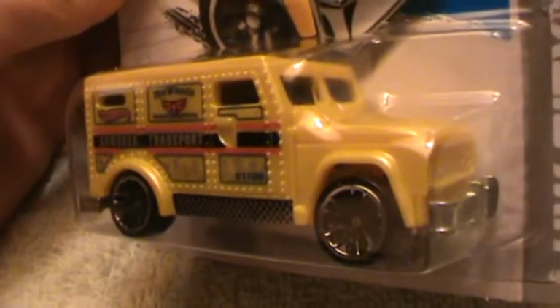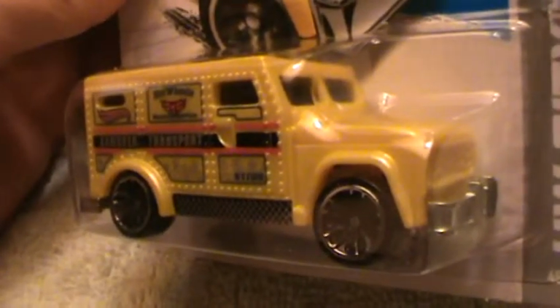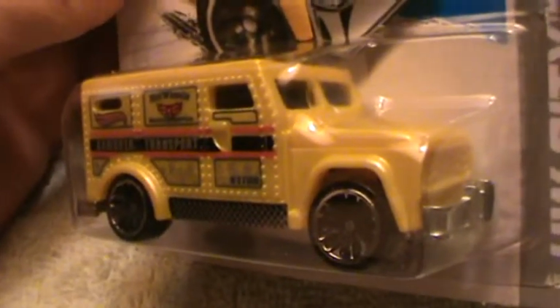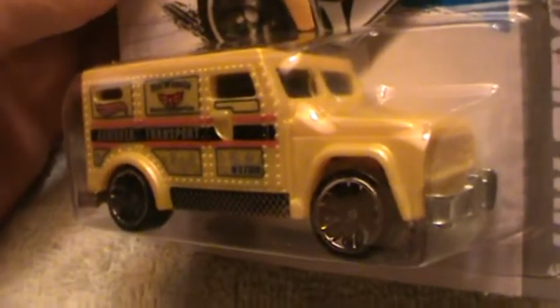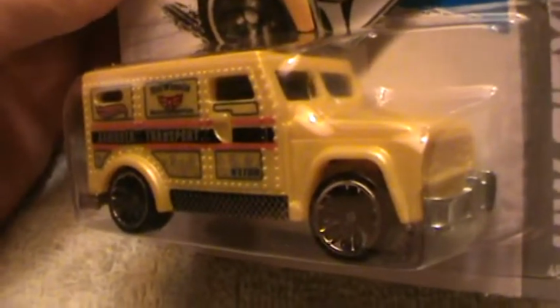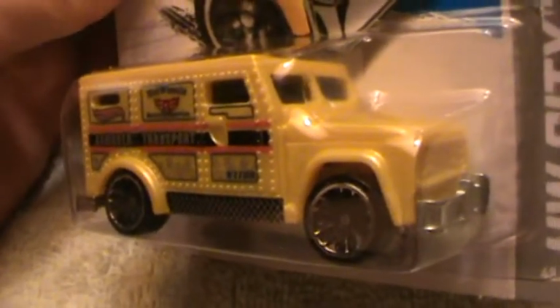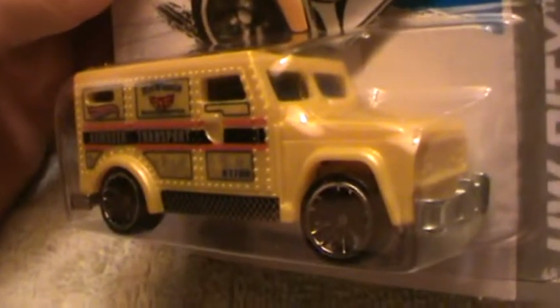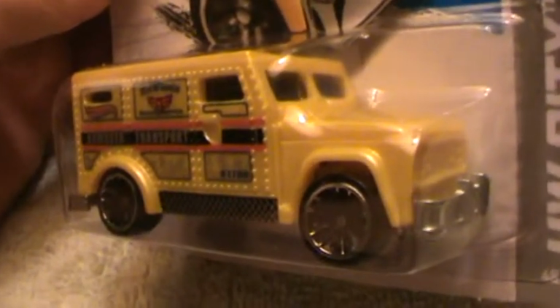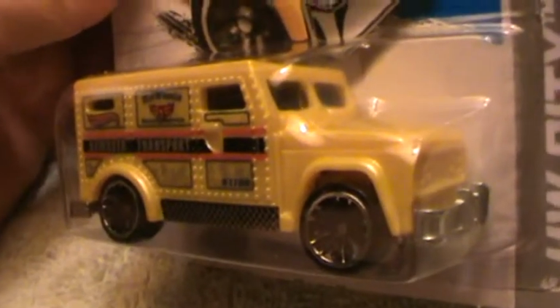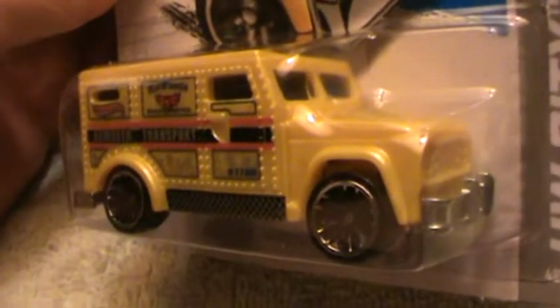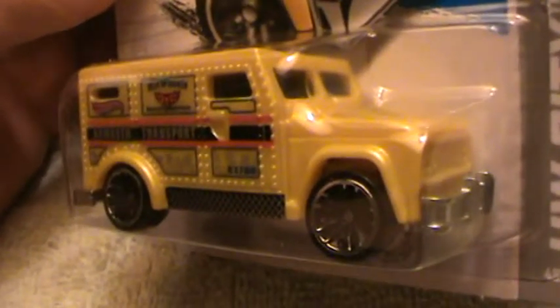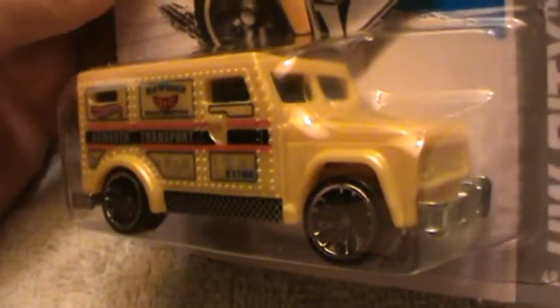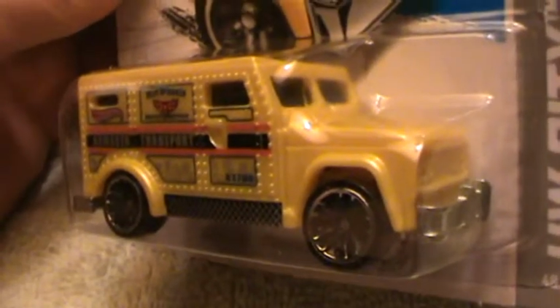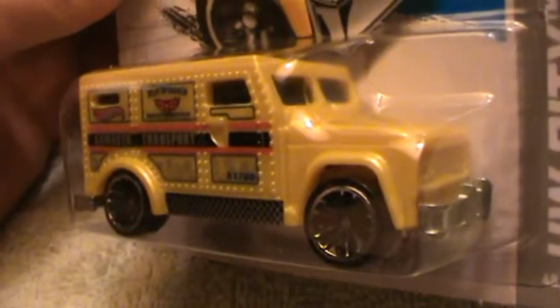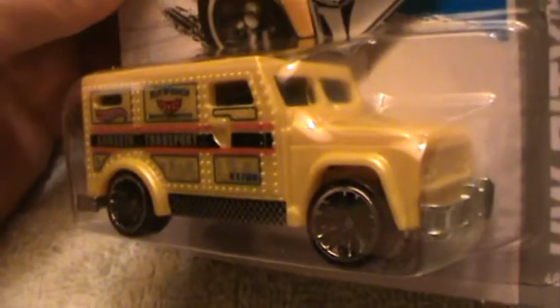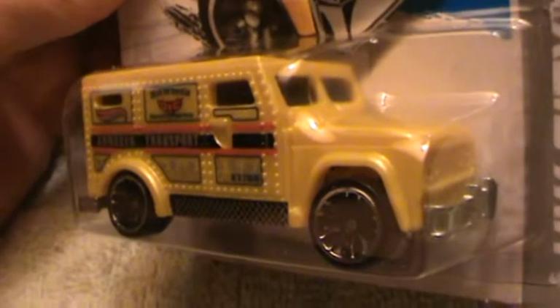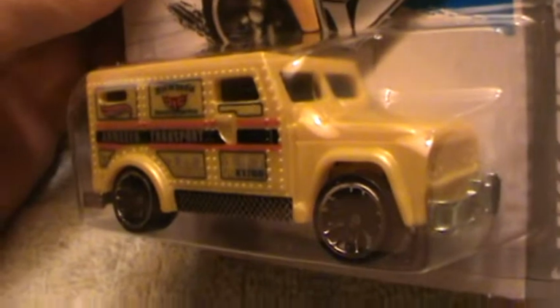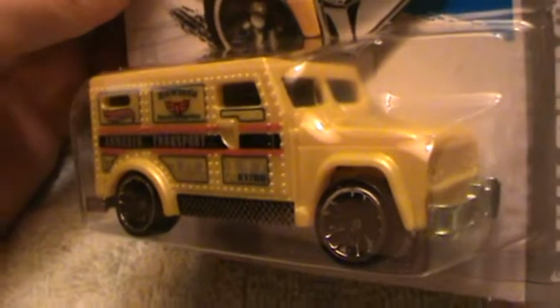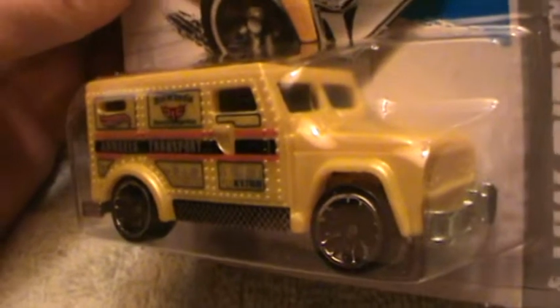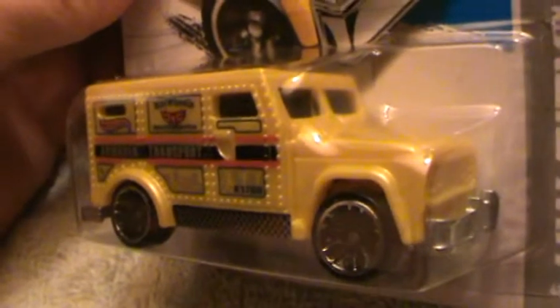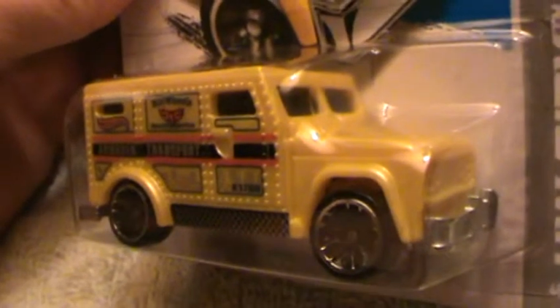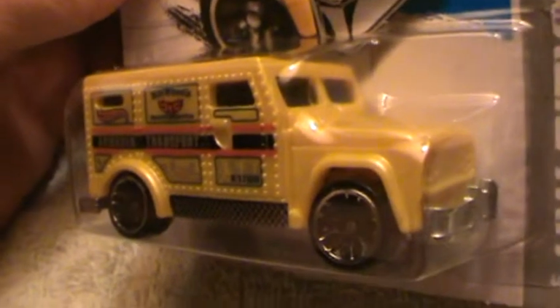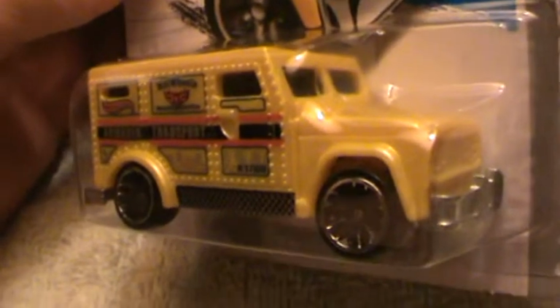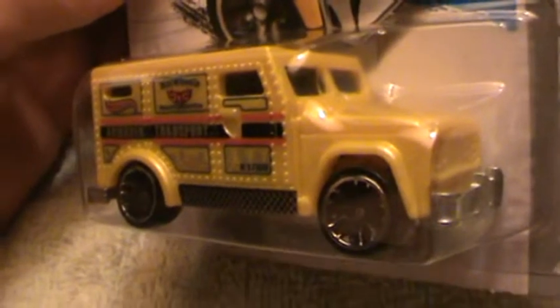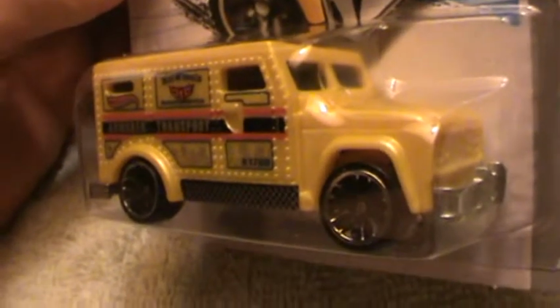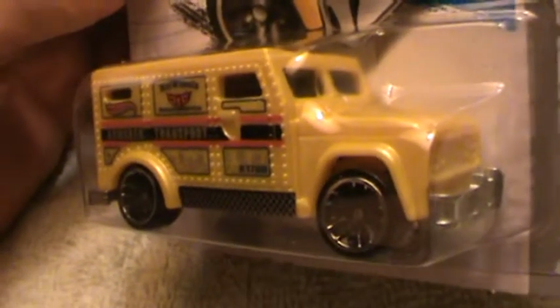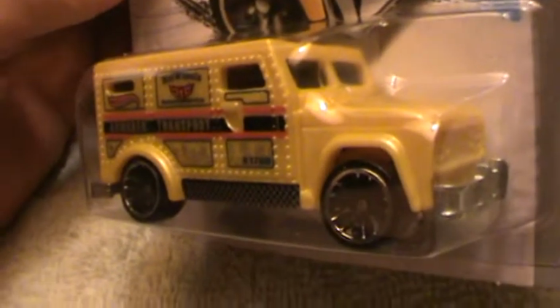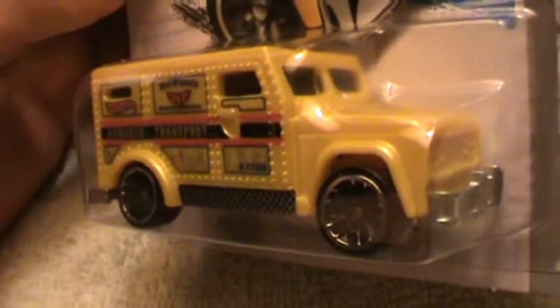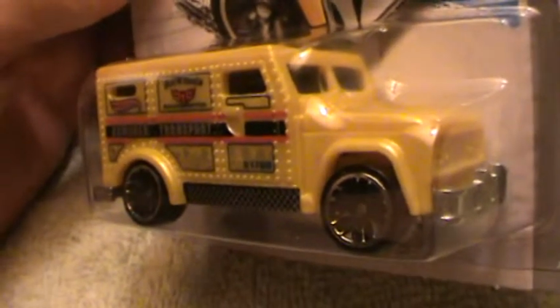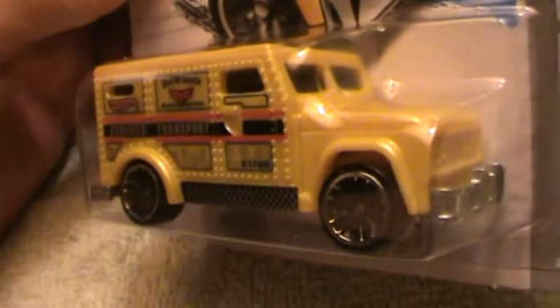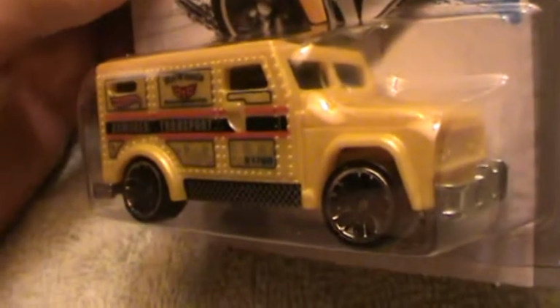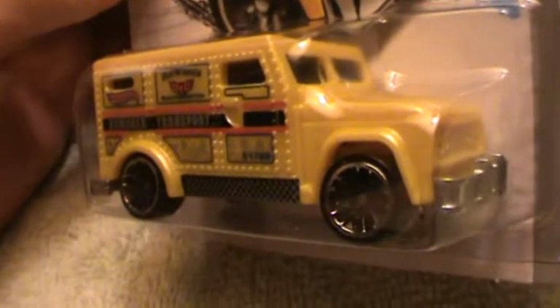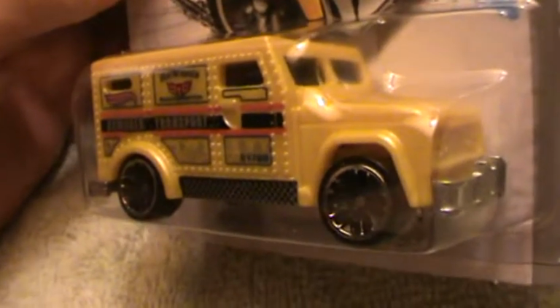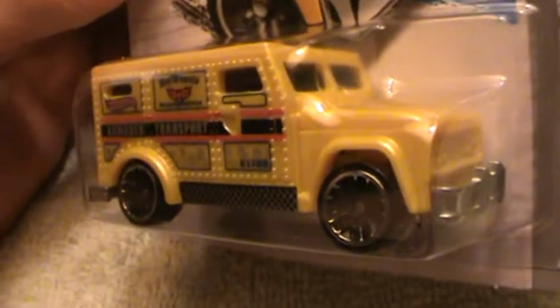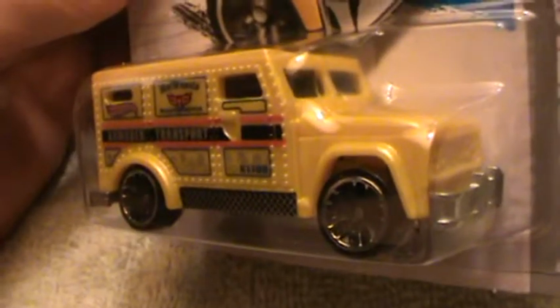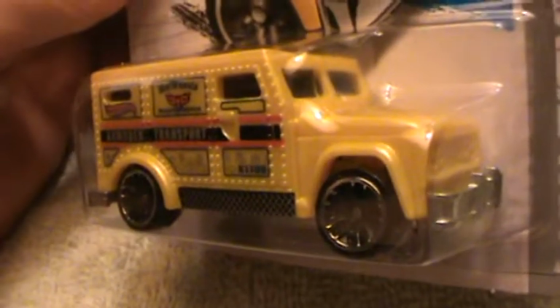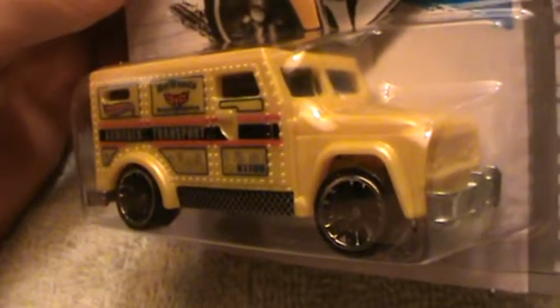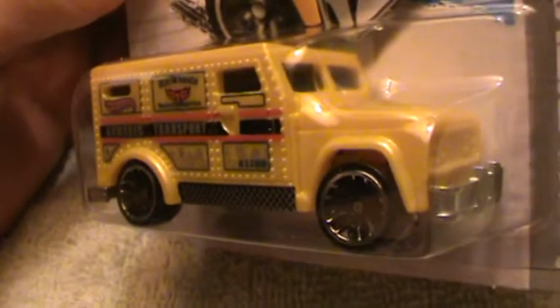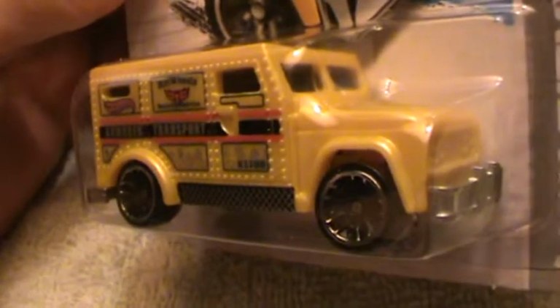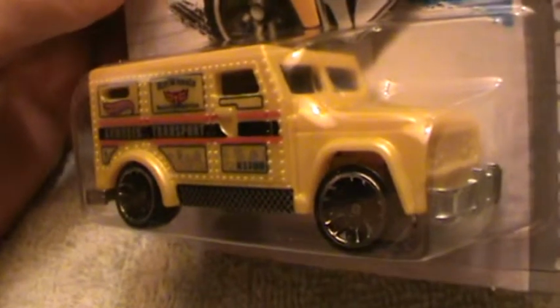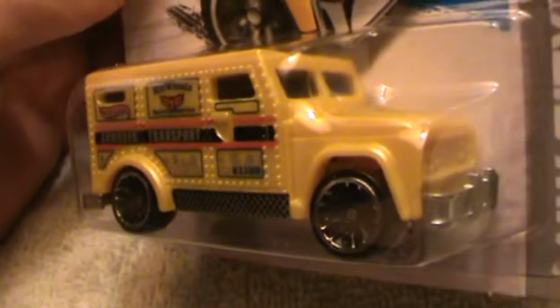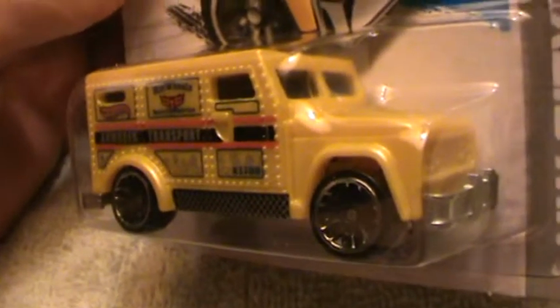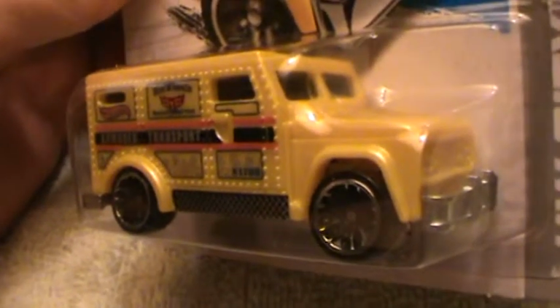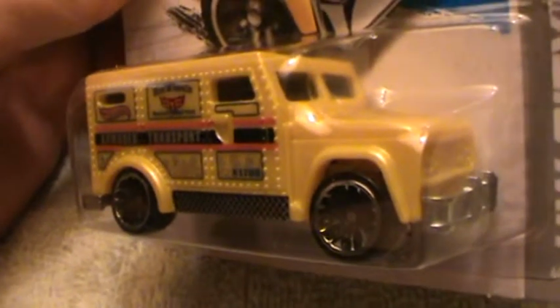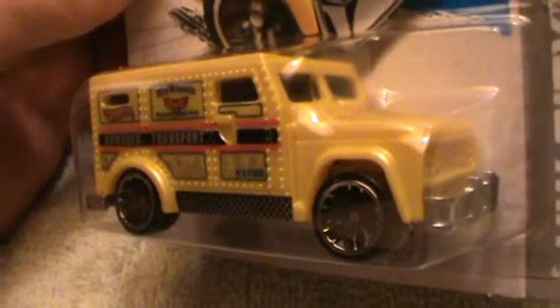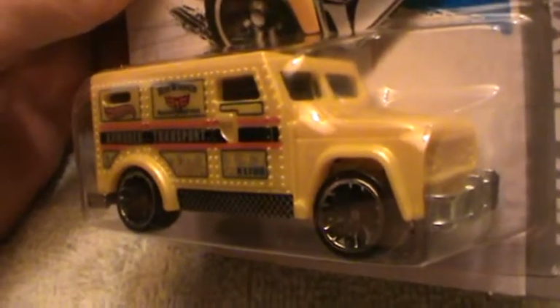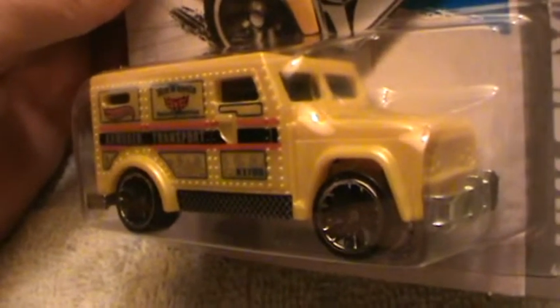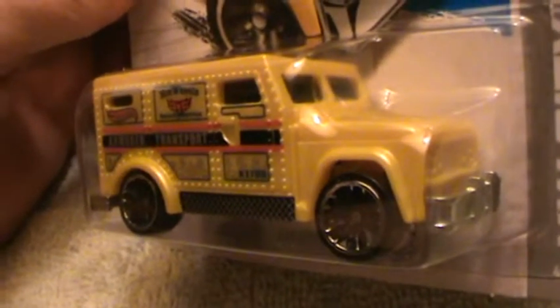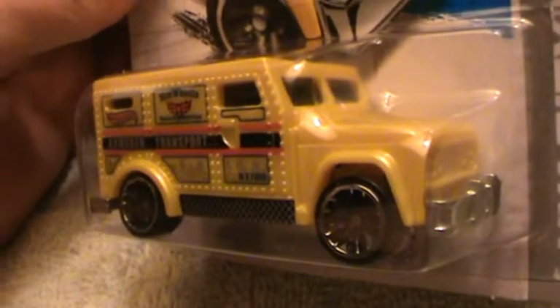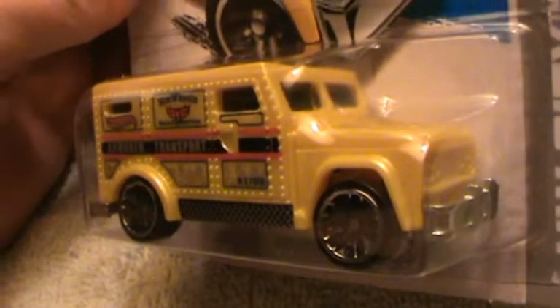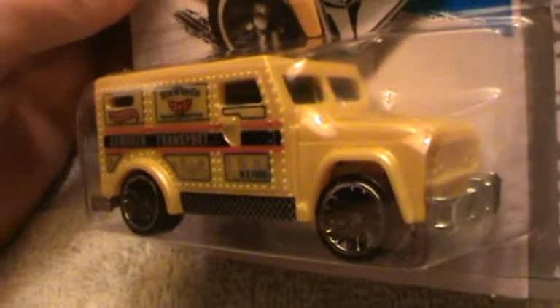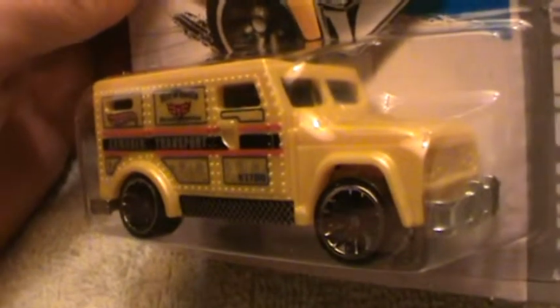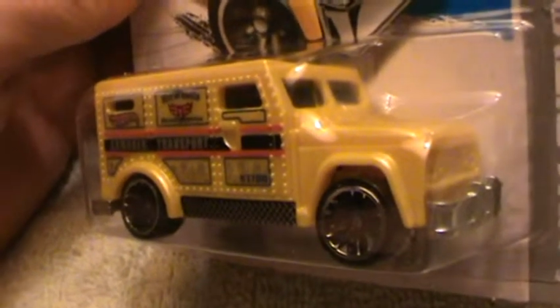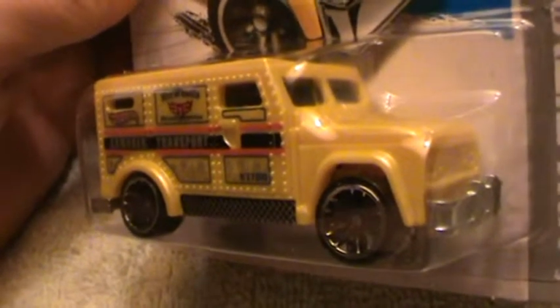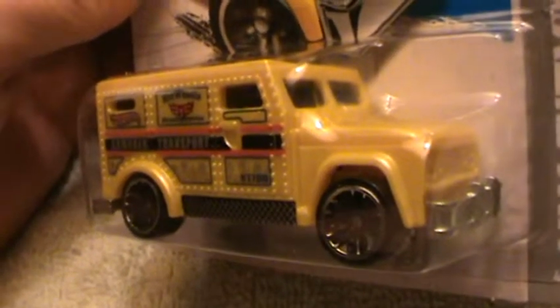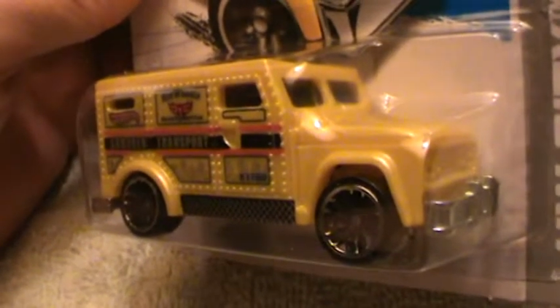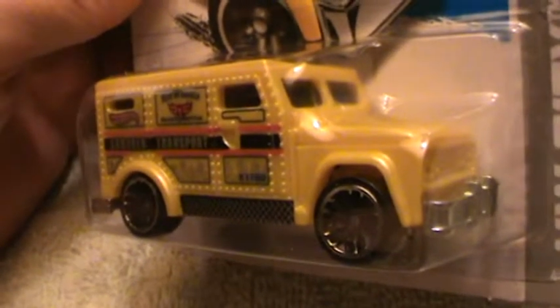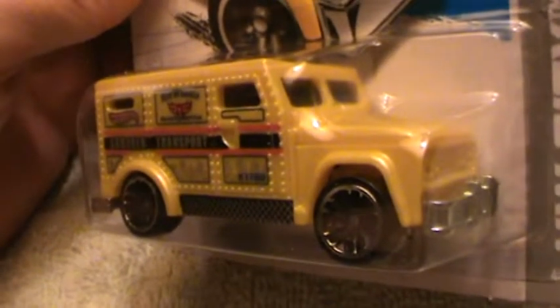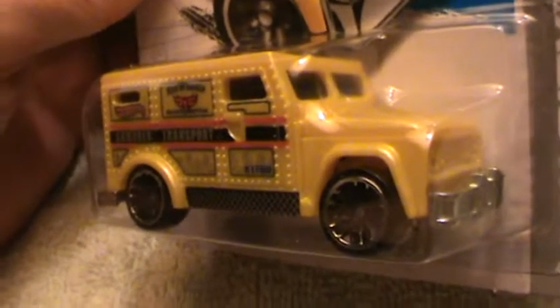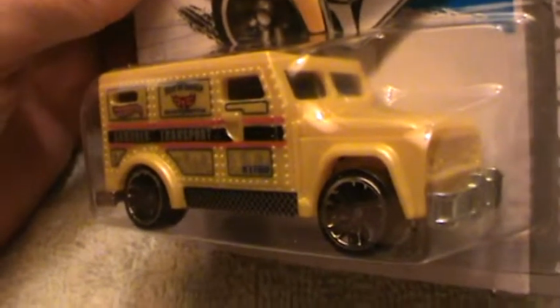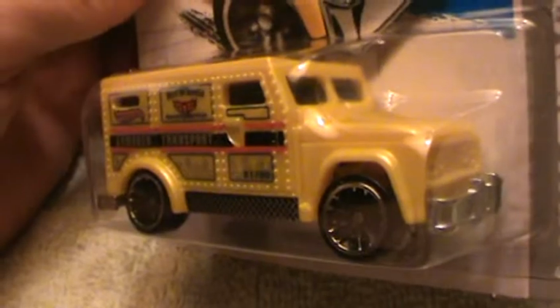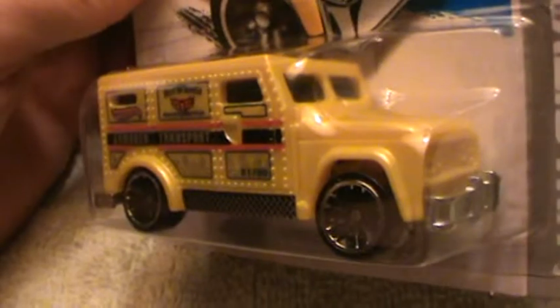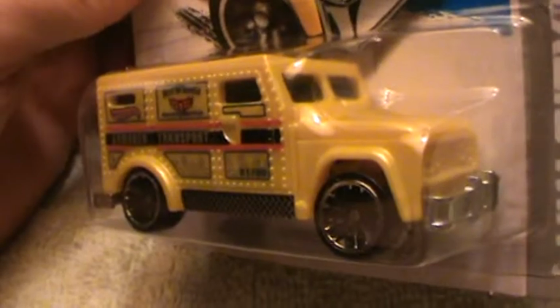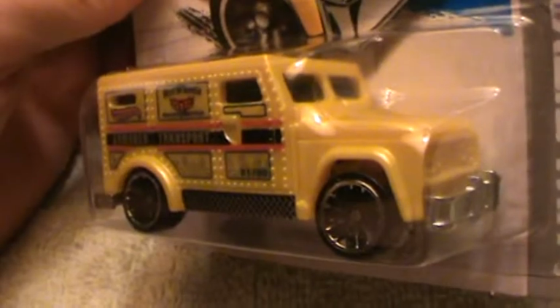Ballhog — looks like a hog, tastes like a hog. Right on through, right on brother.